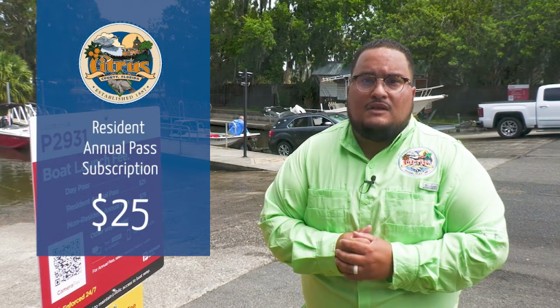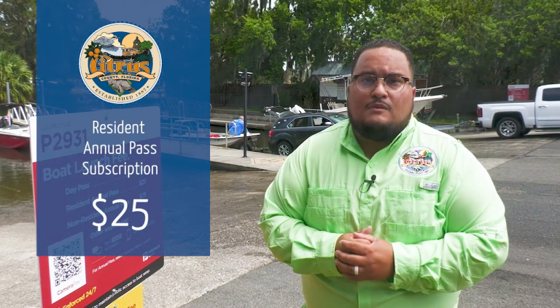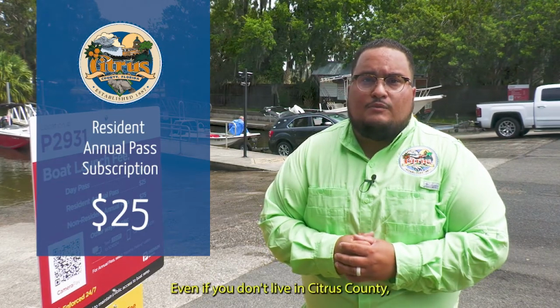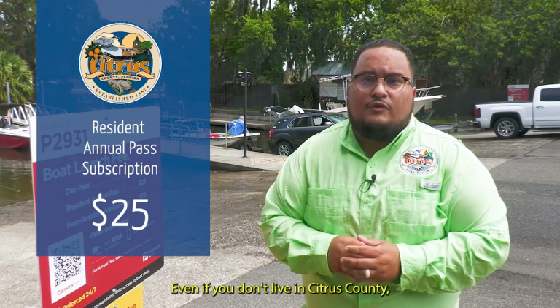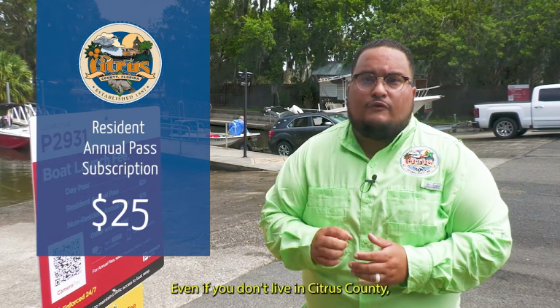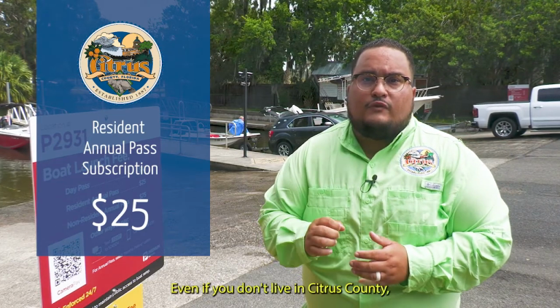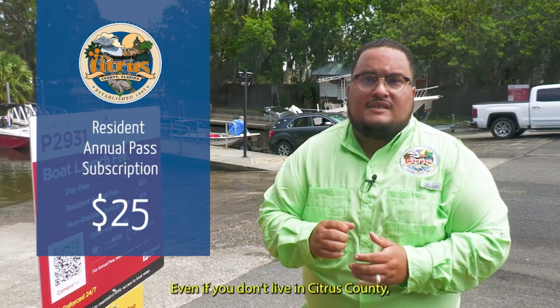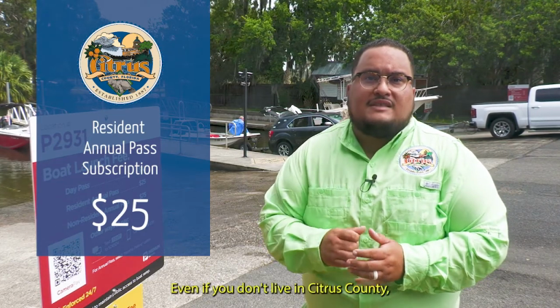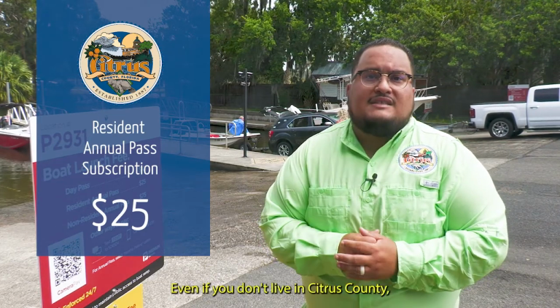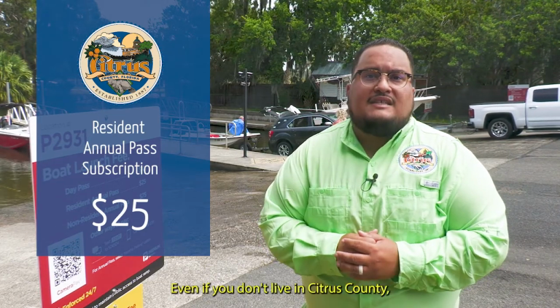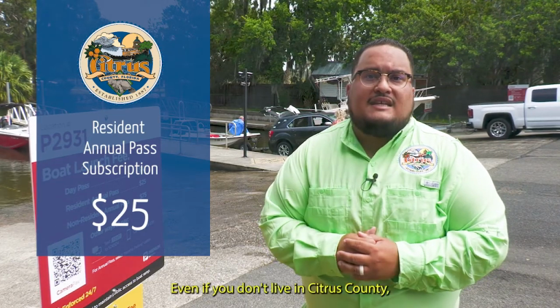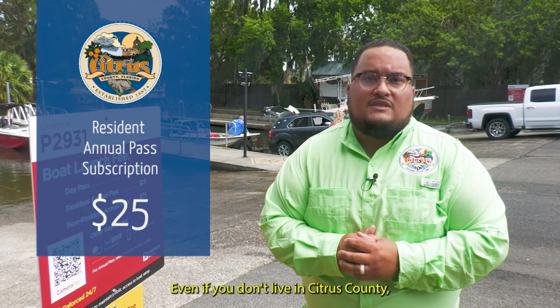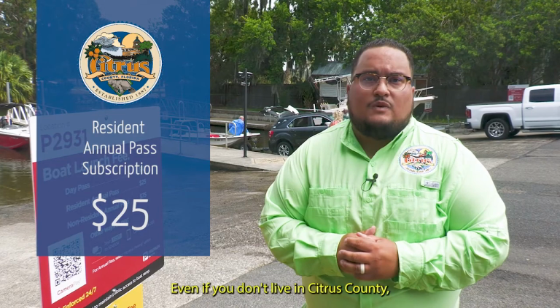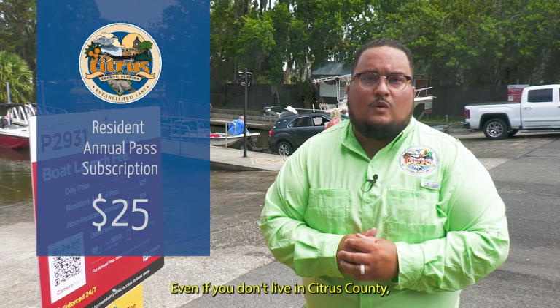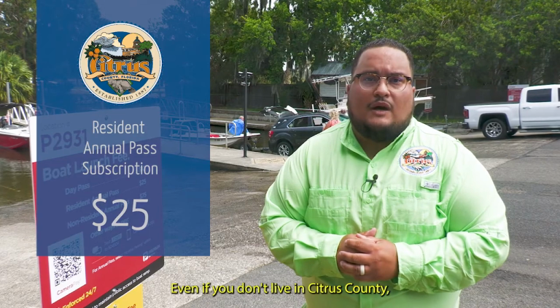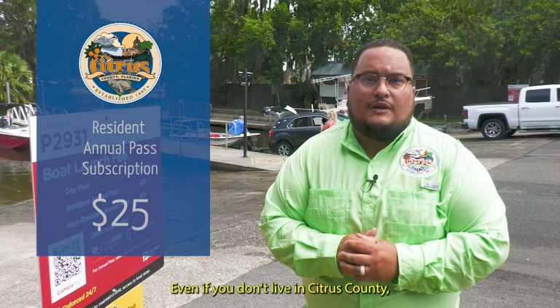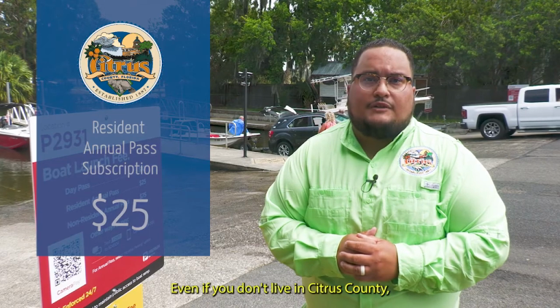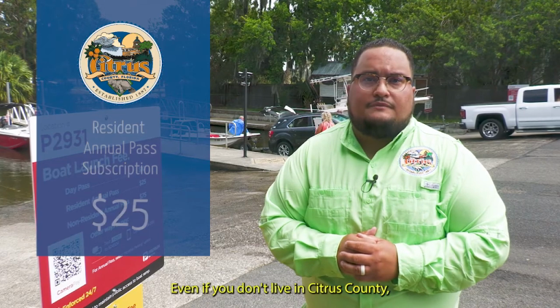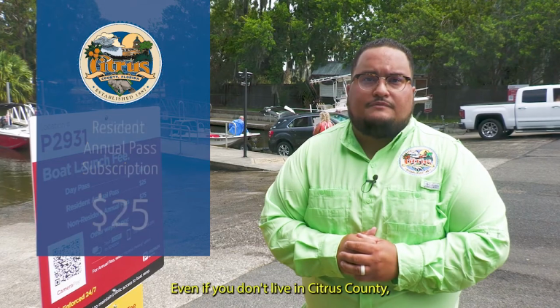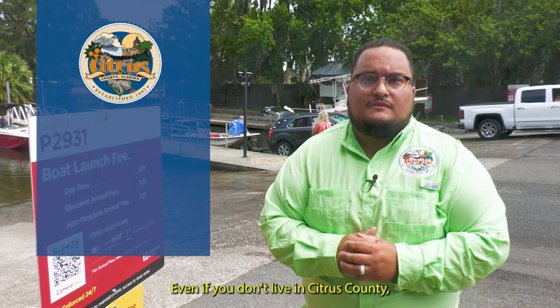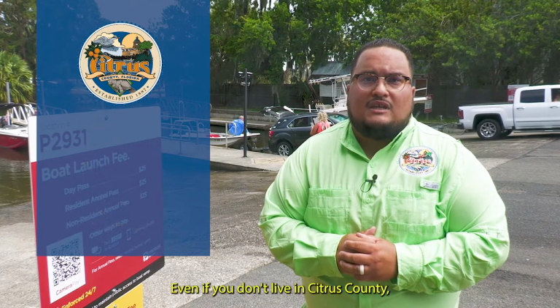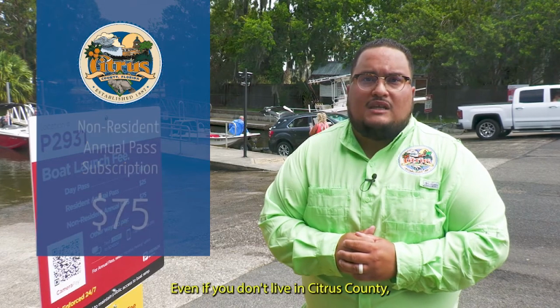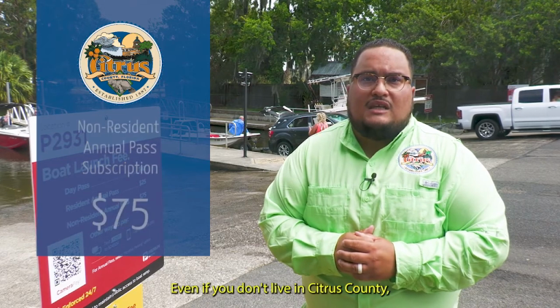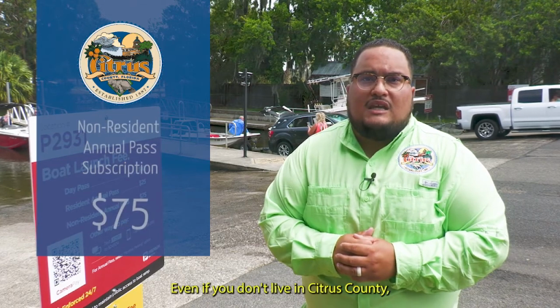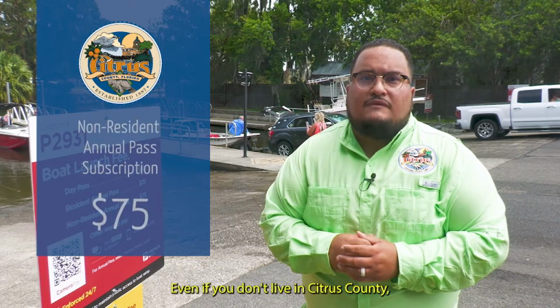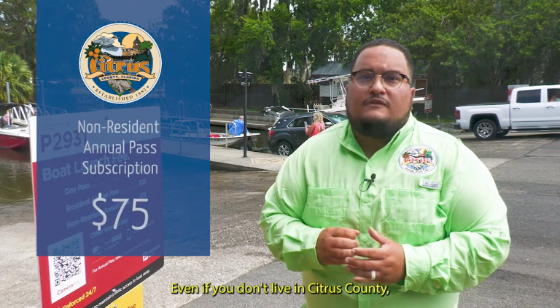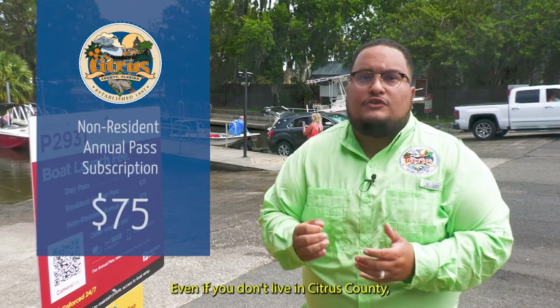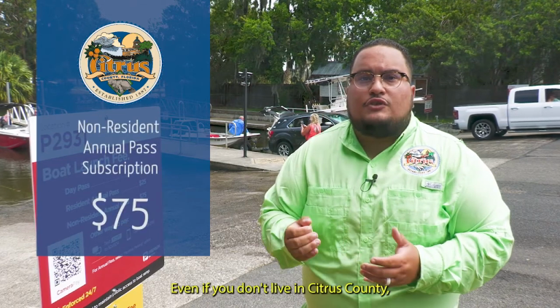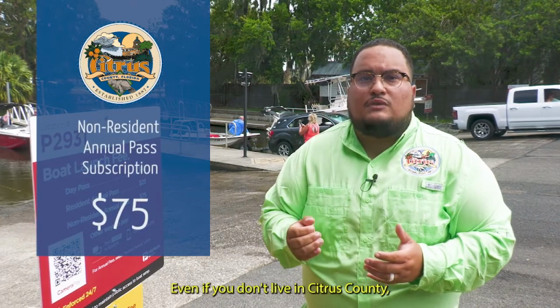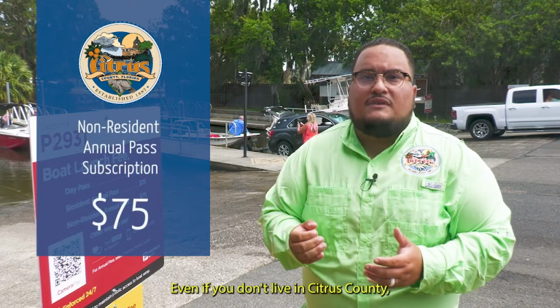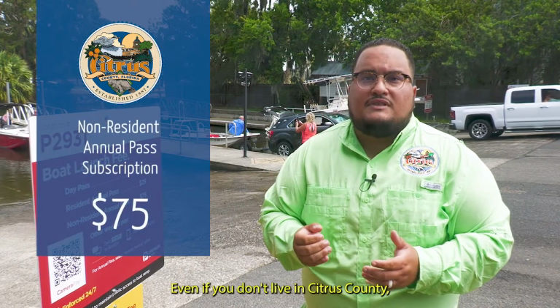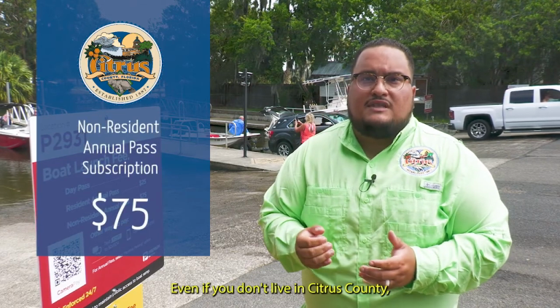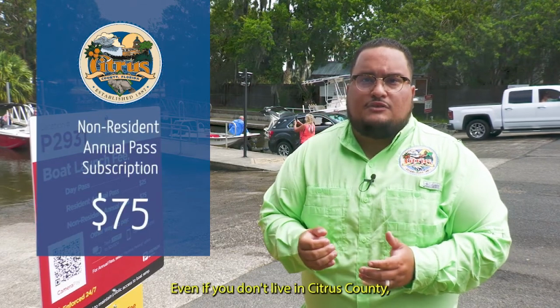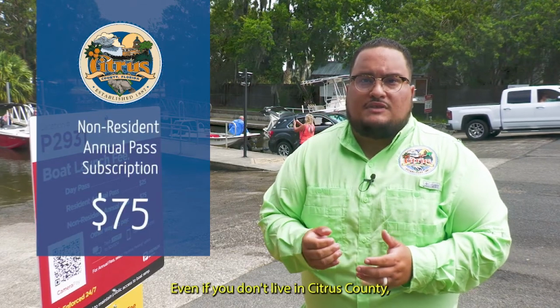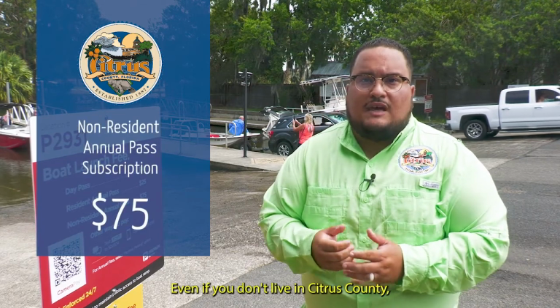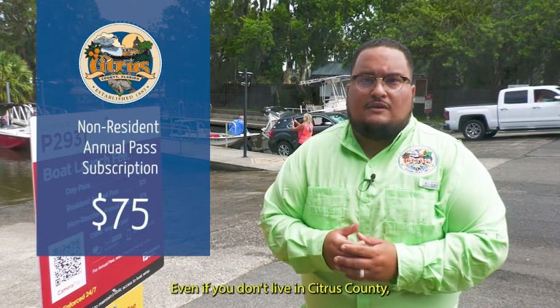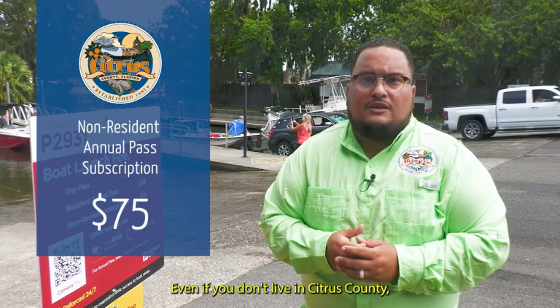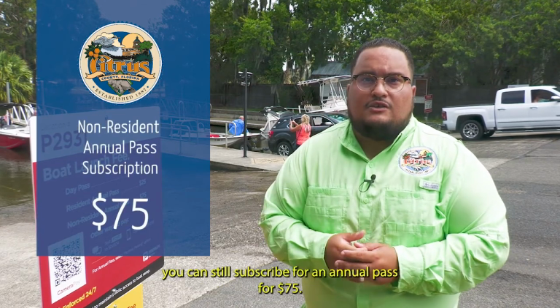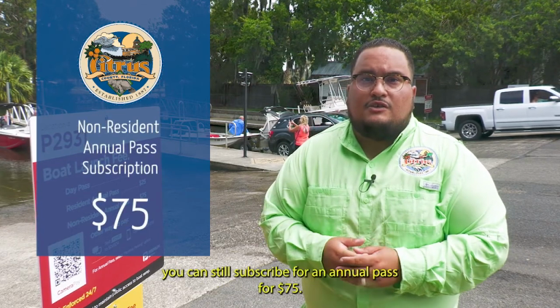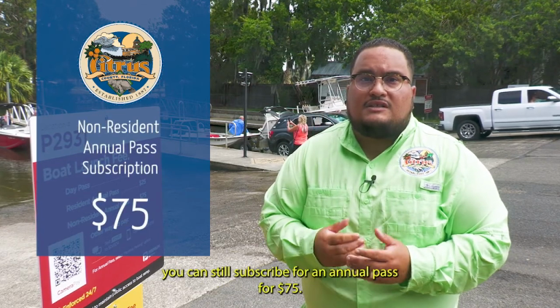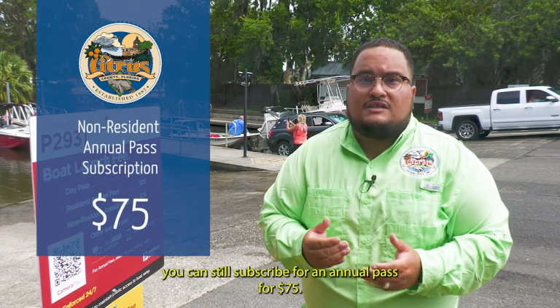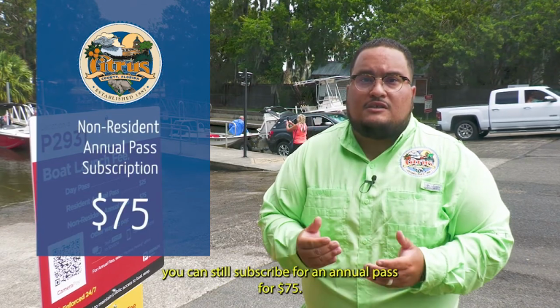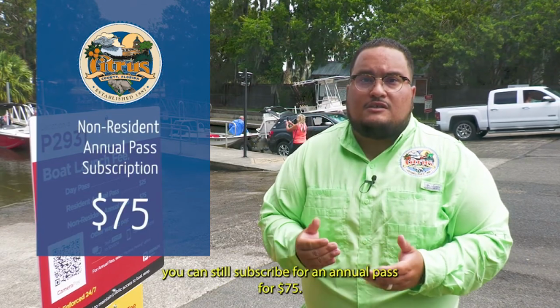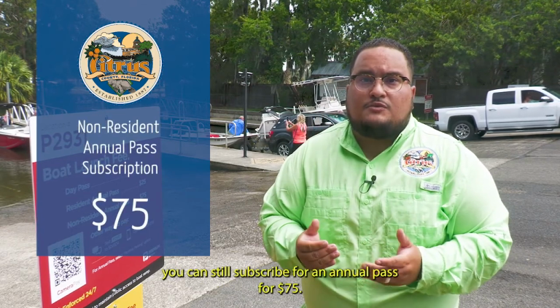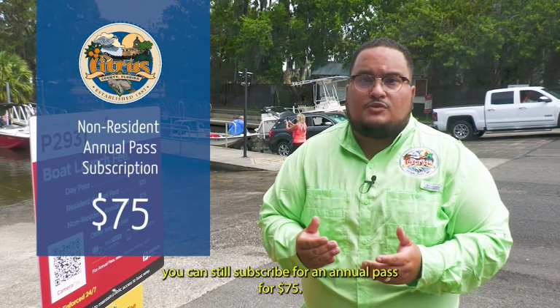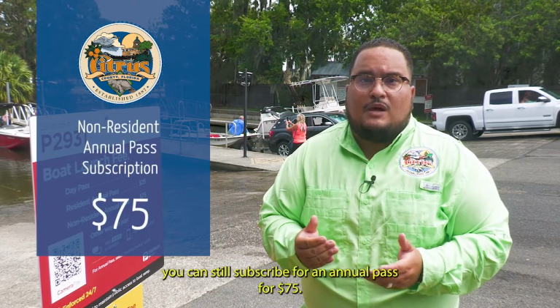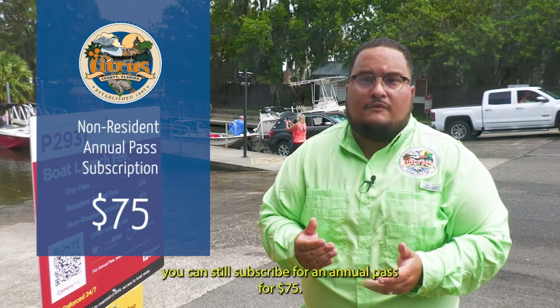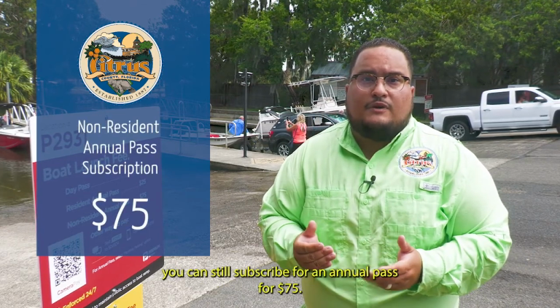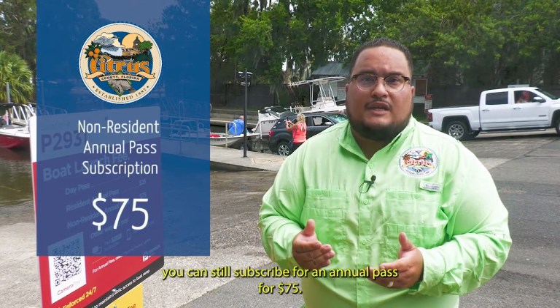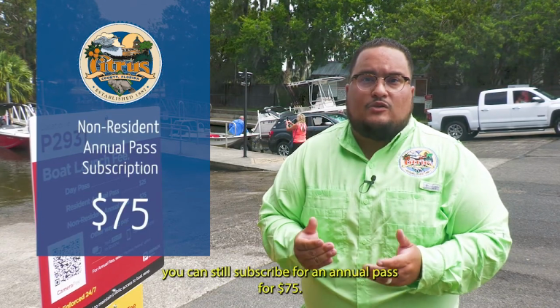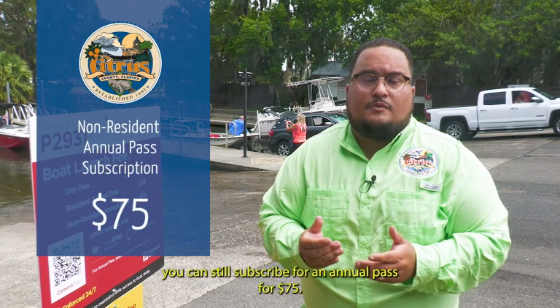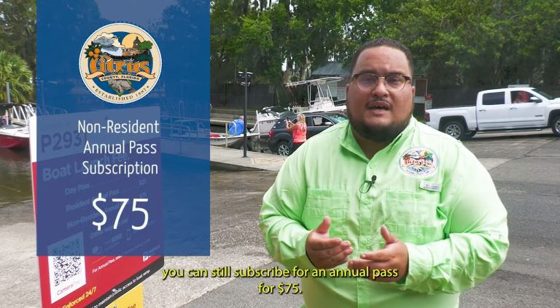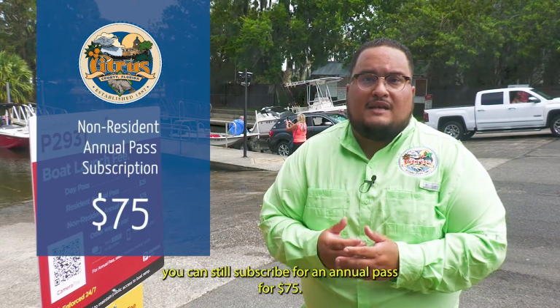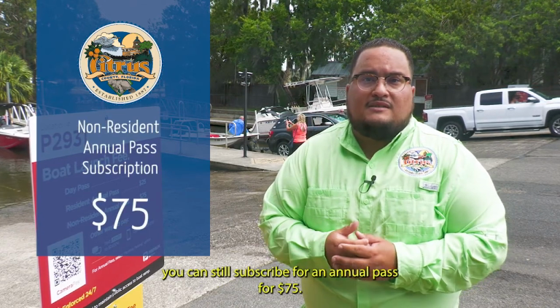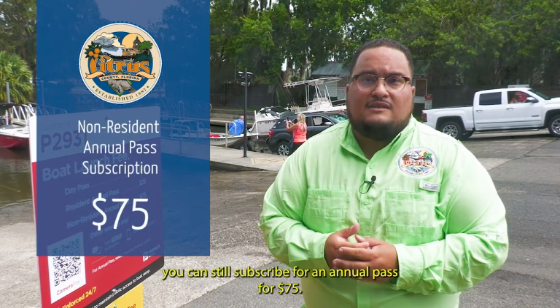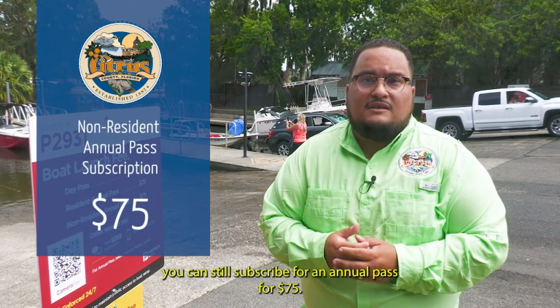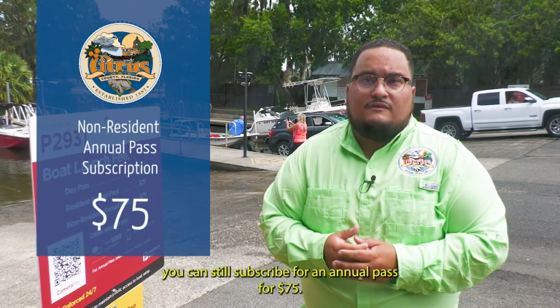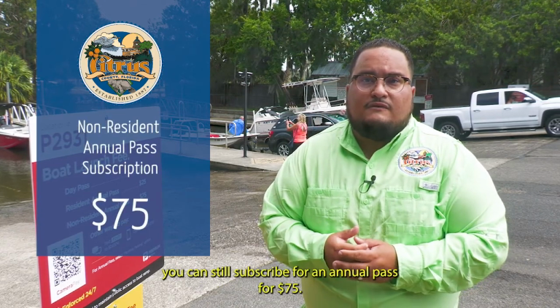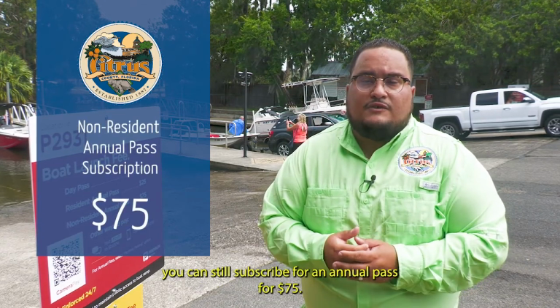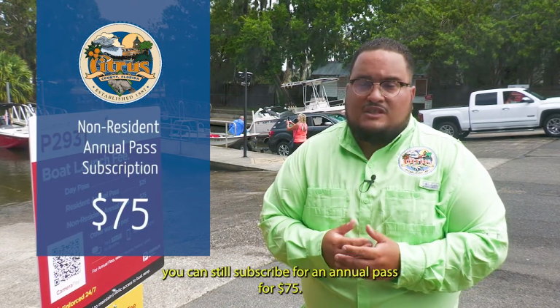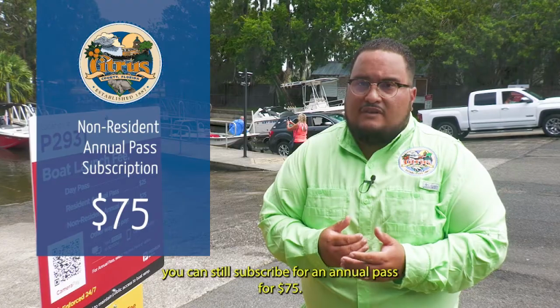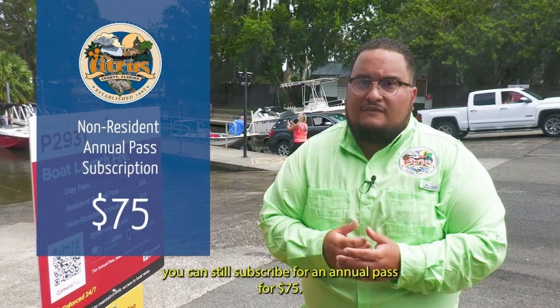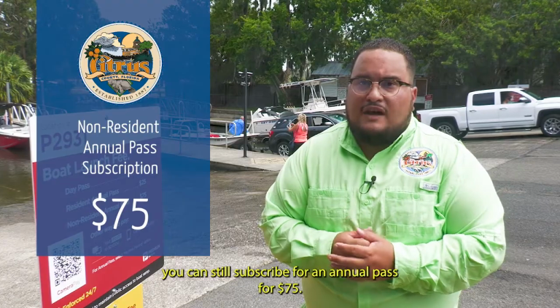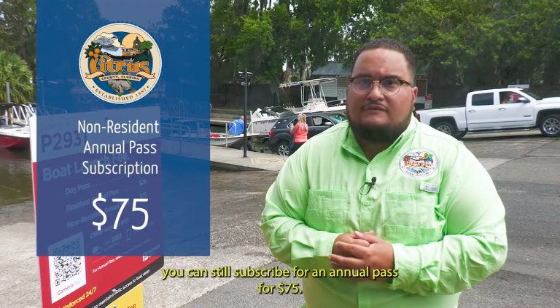Proof of residency is required. Even if you don't live in Citrus County, you can still subscribe for an annual pass for $75.